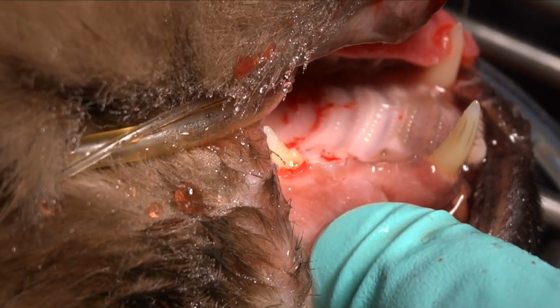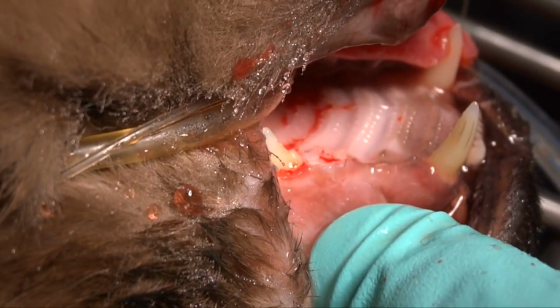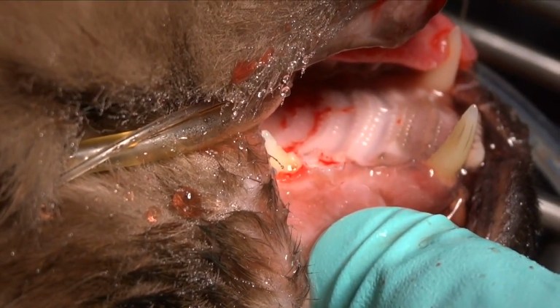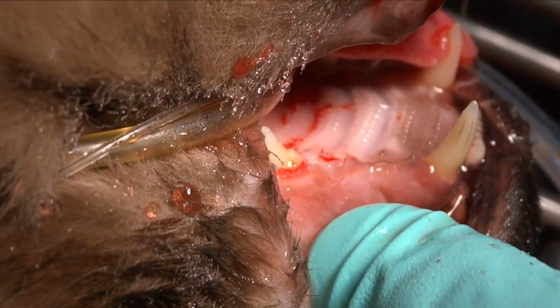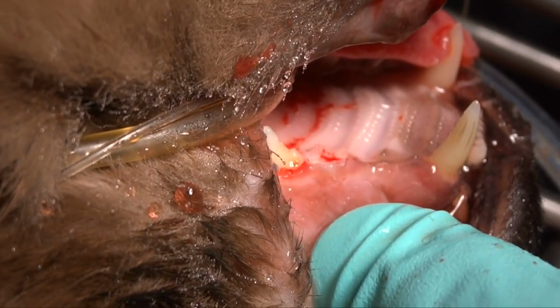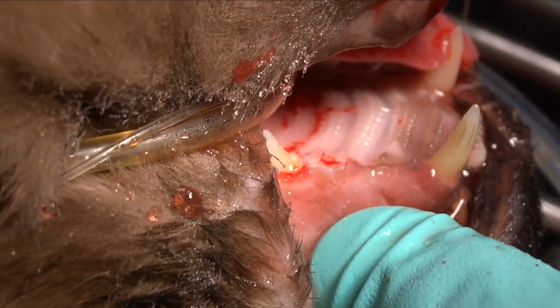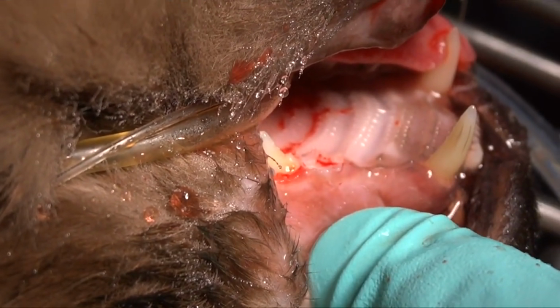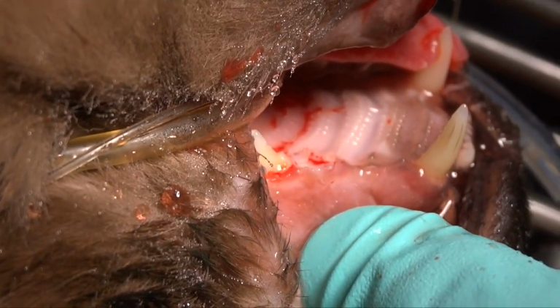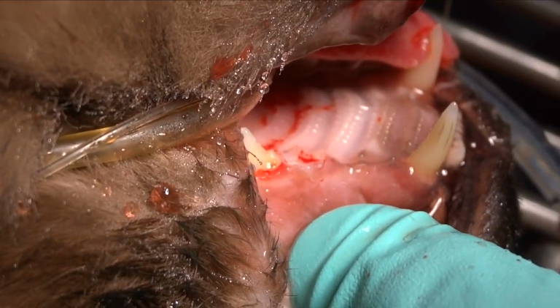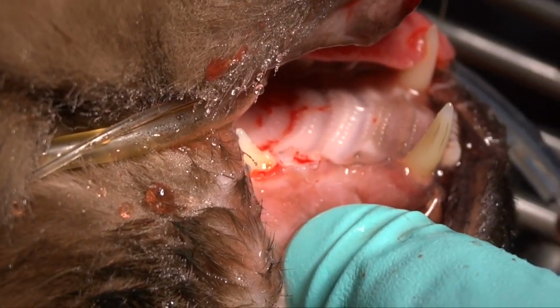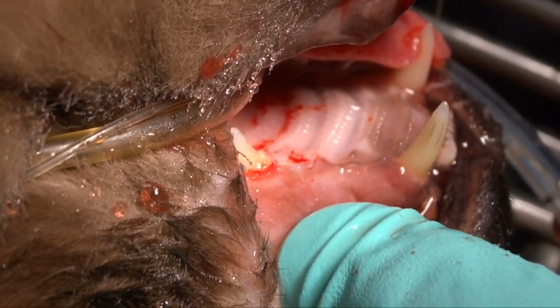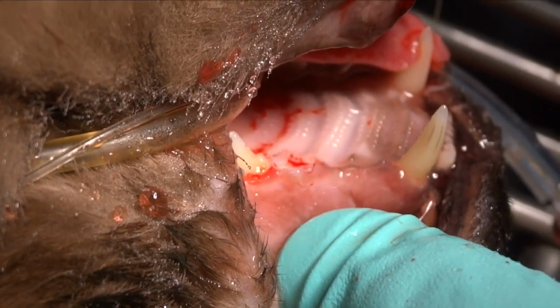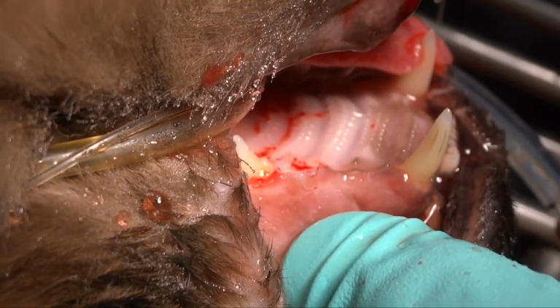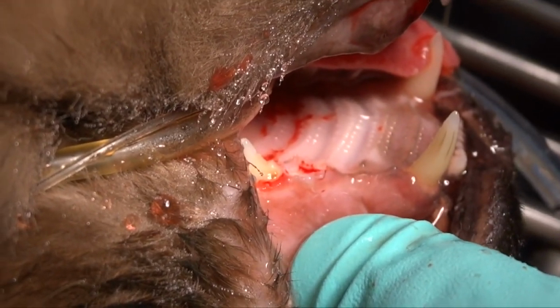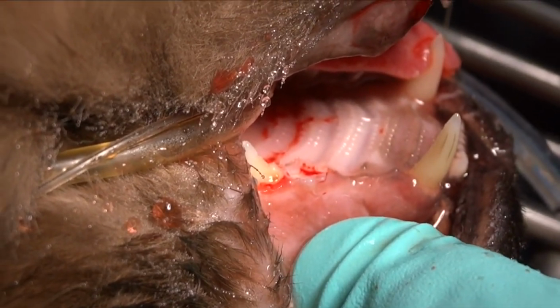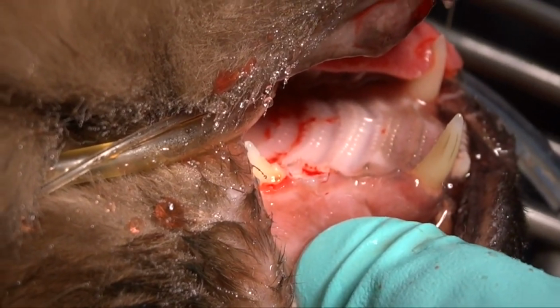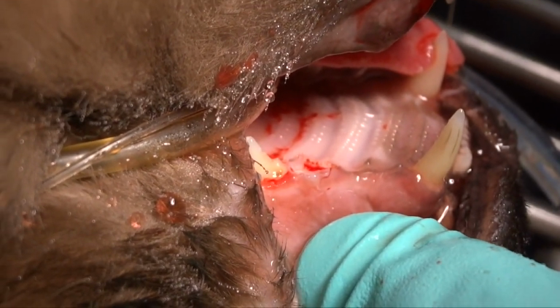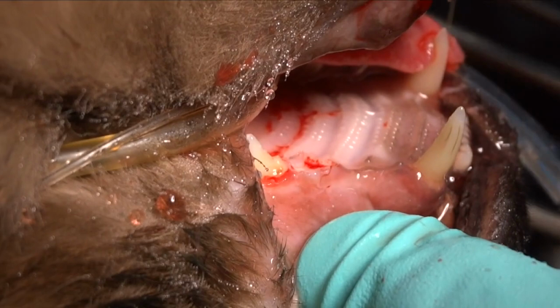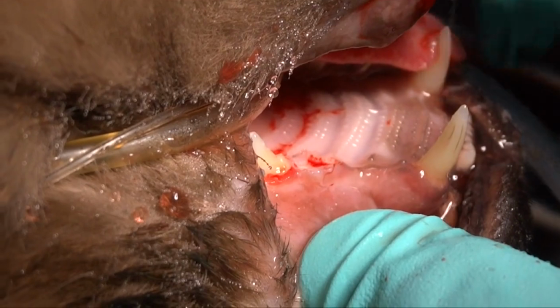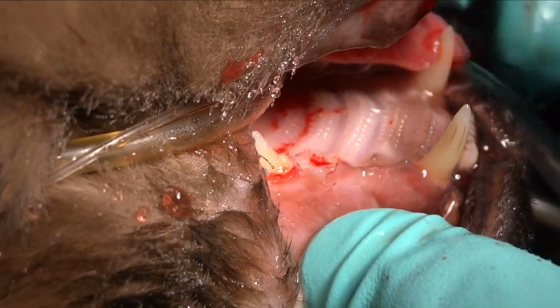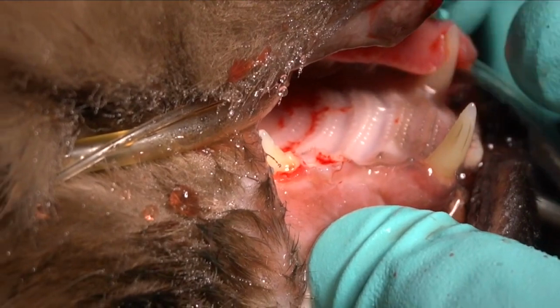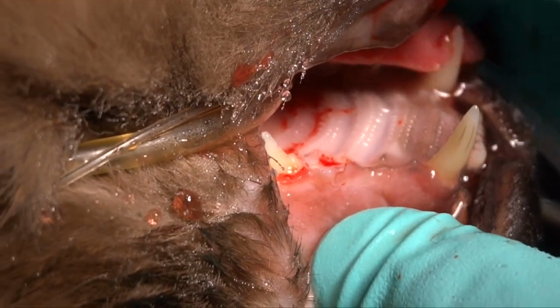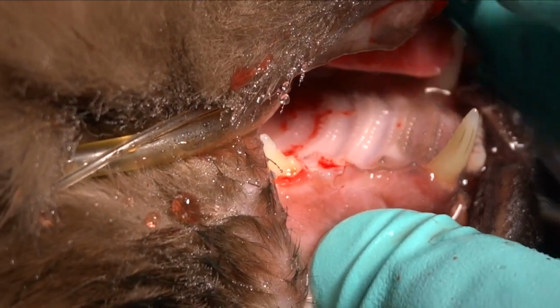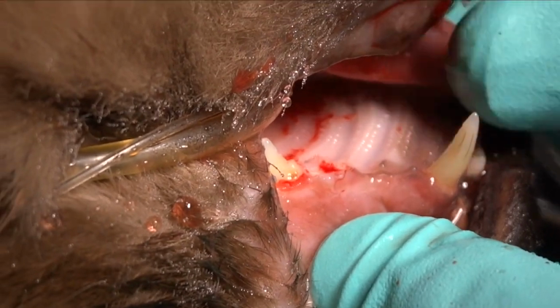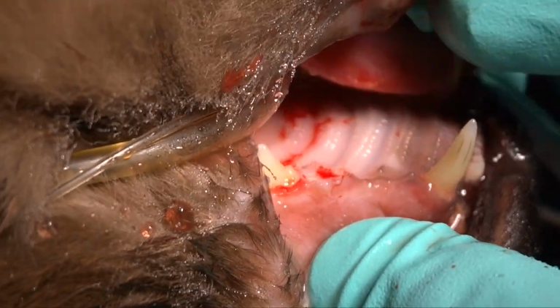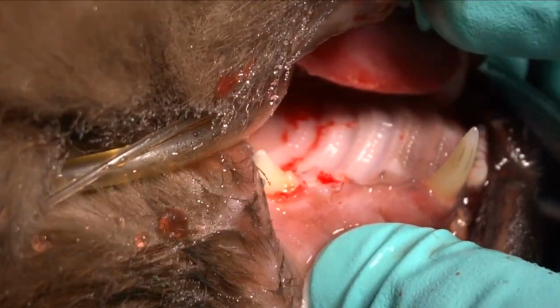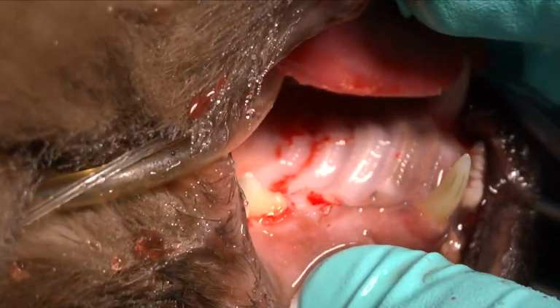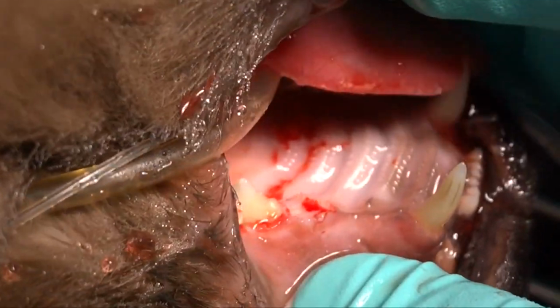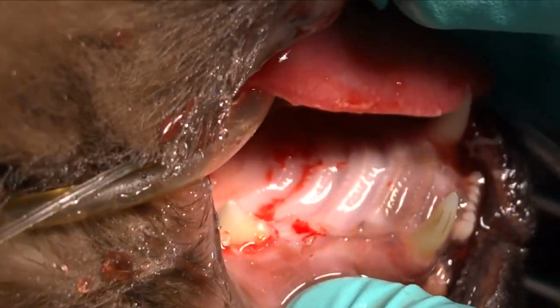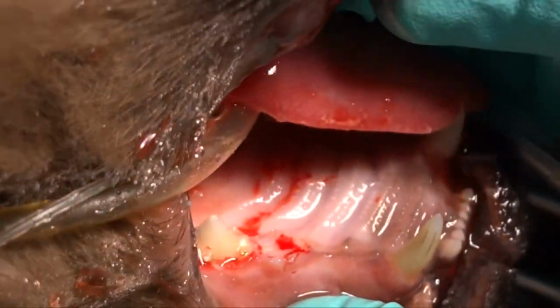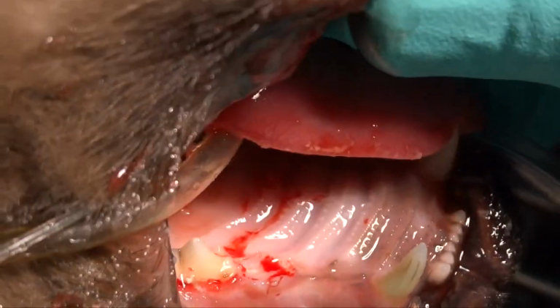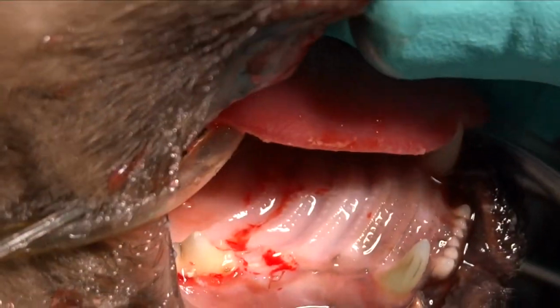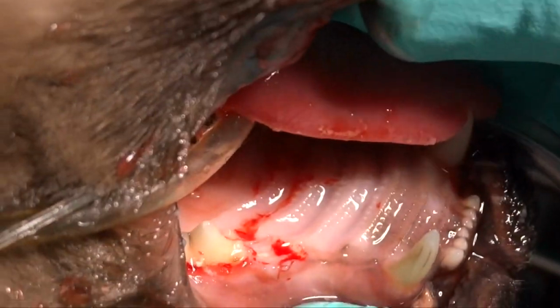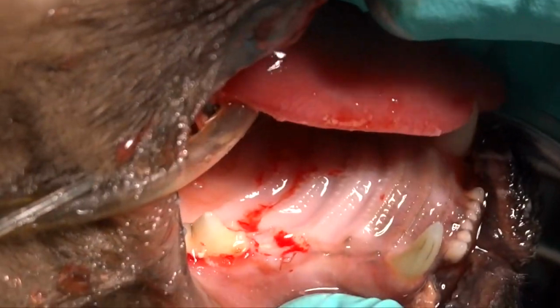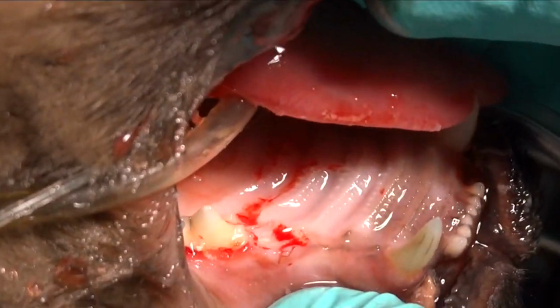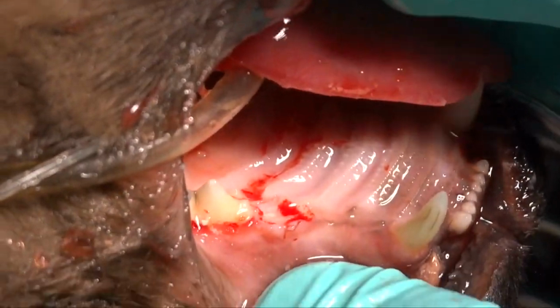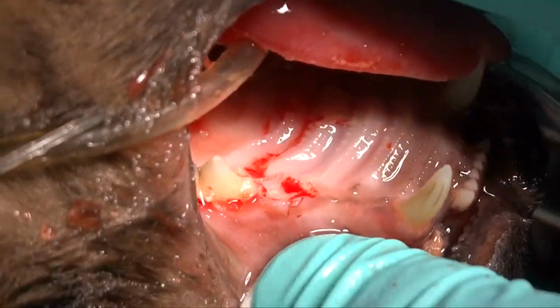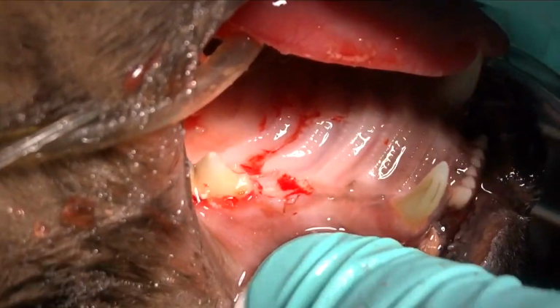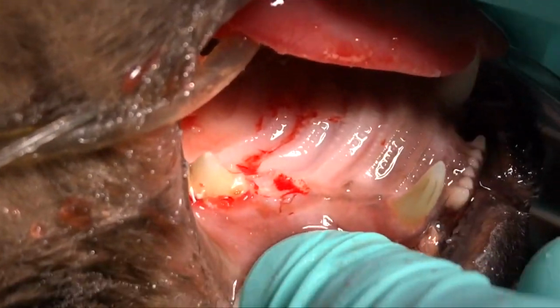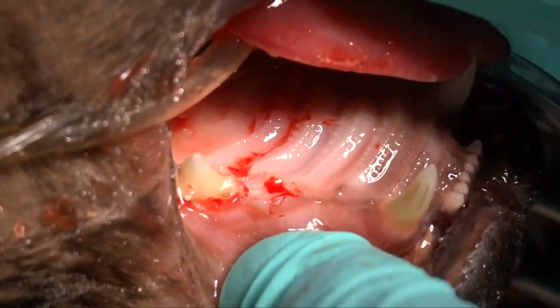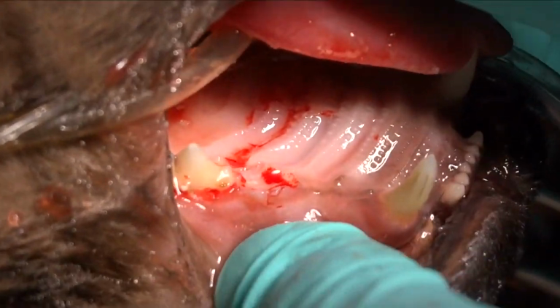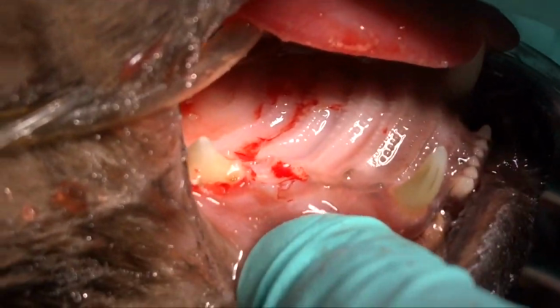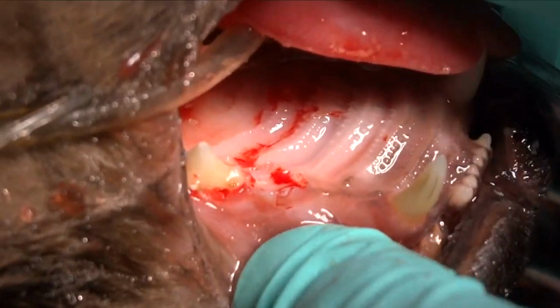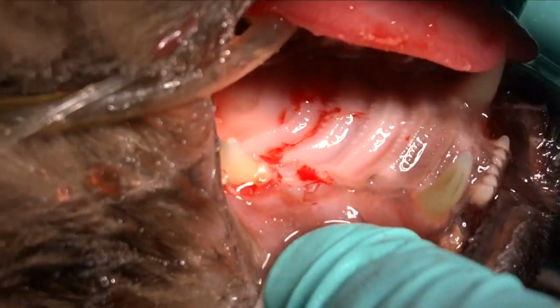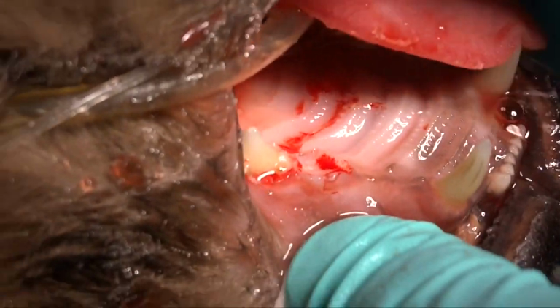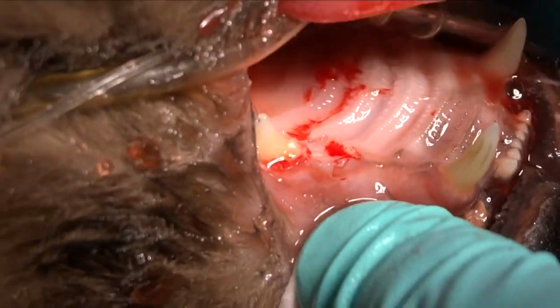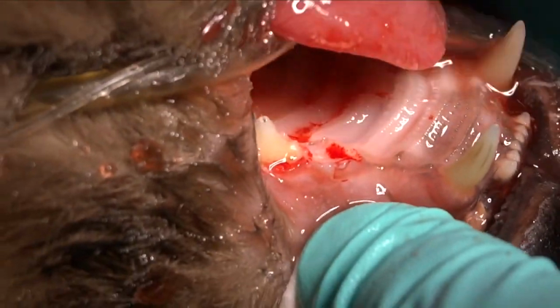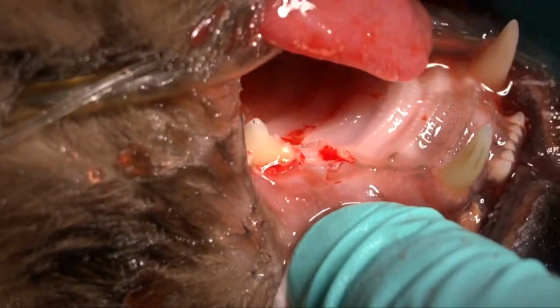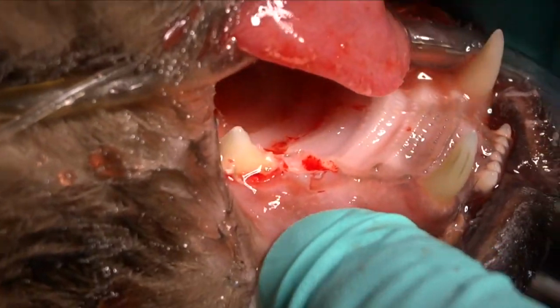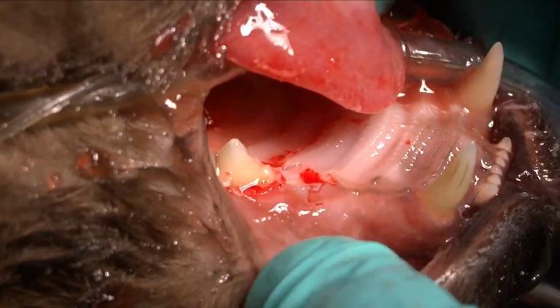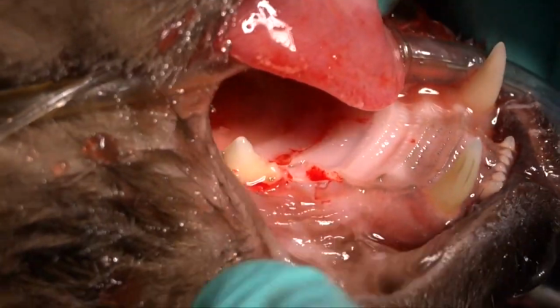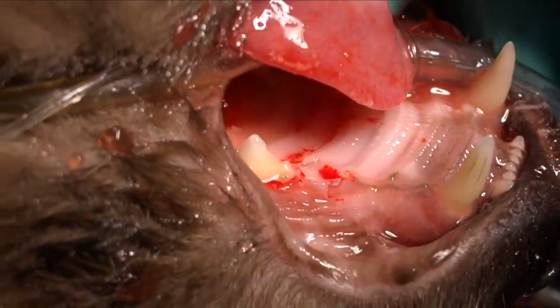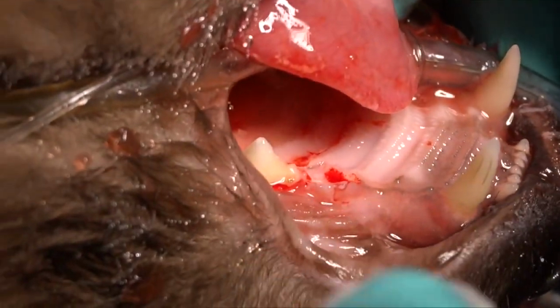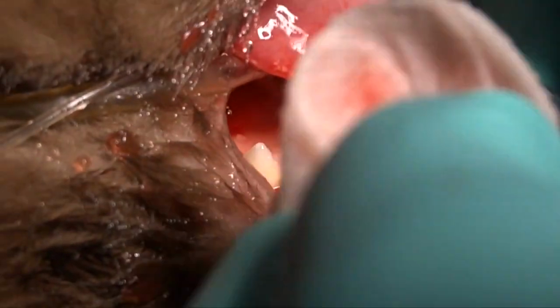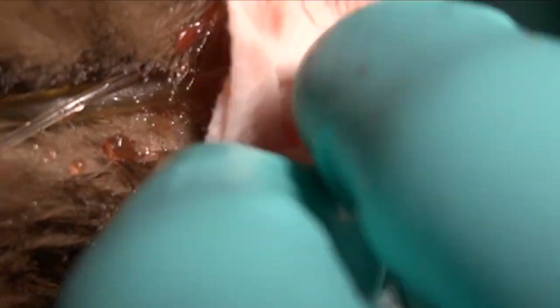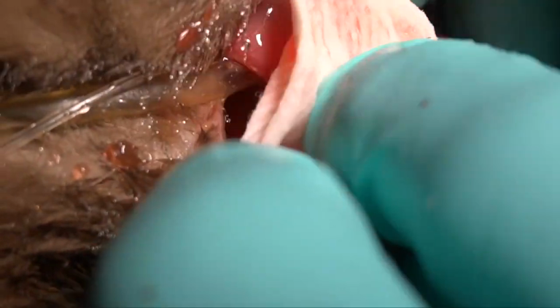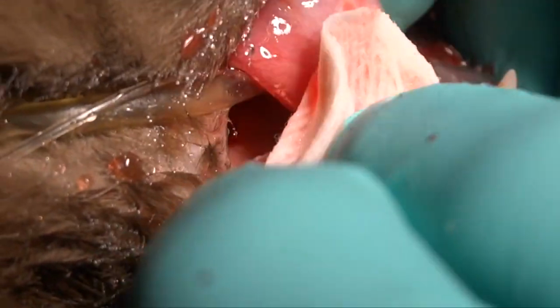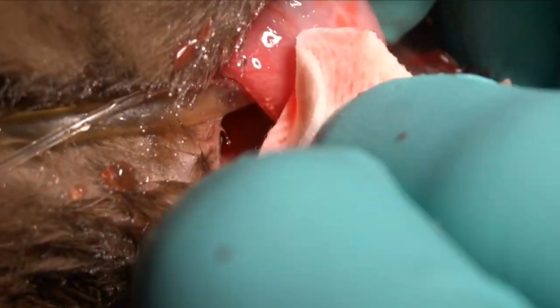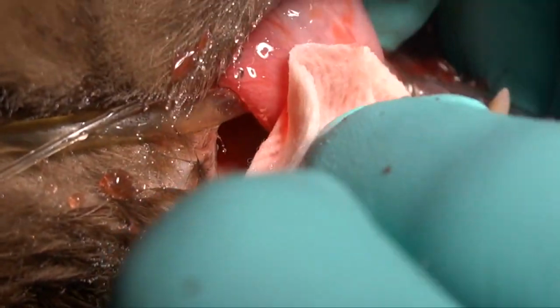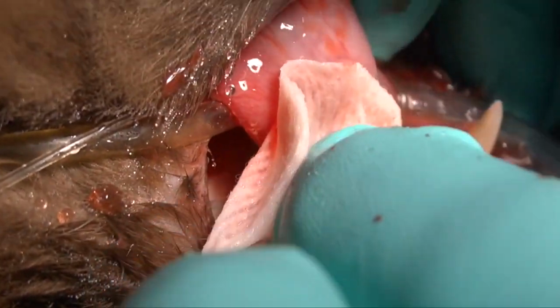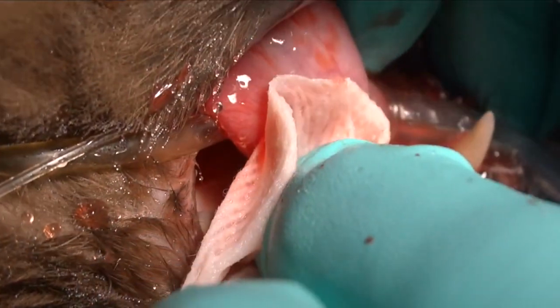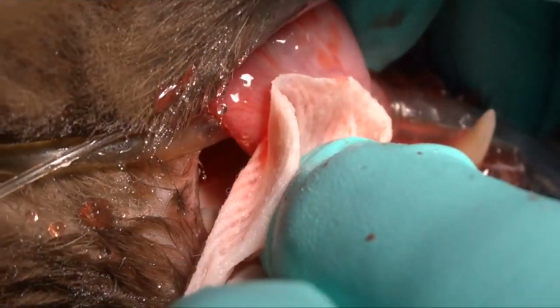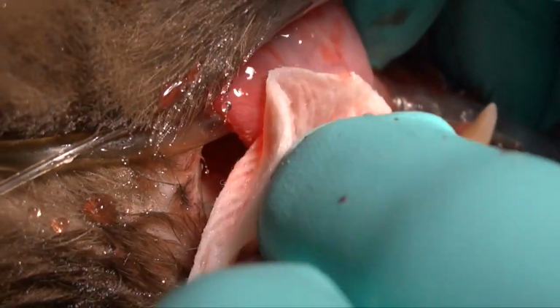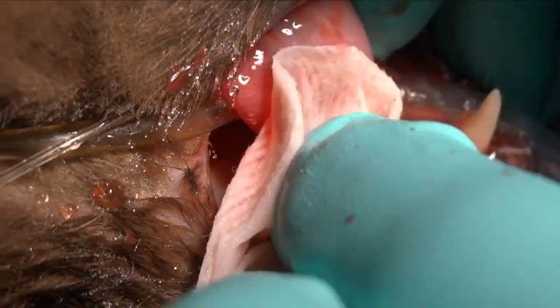You can visualize that as you're going, then confirm radiographically, and you're ready to suture.